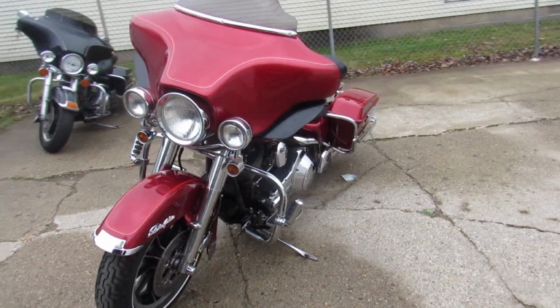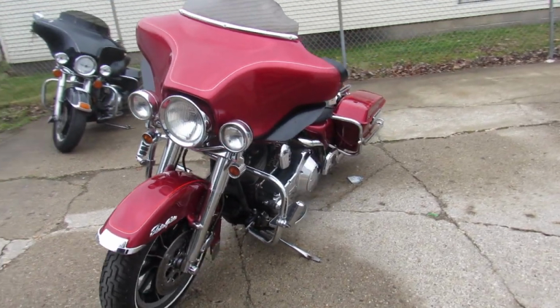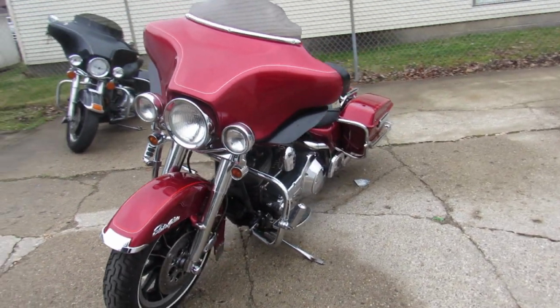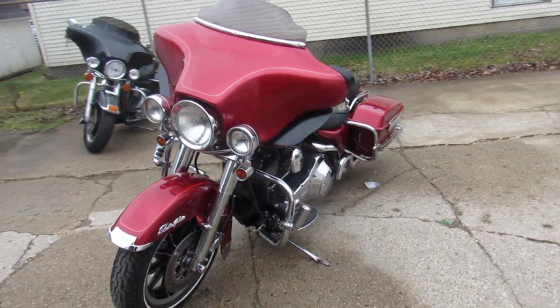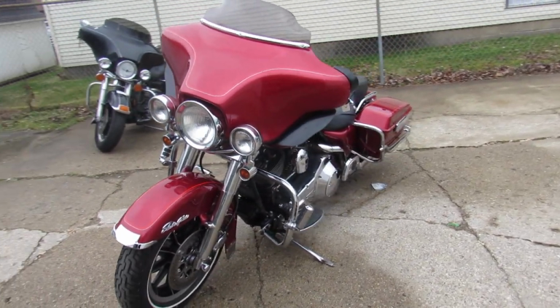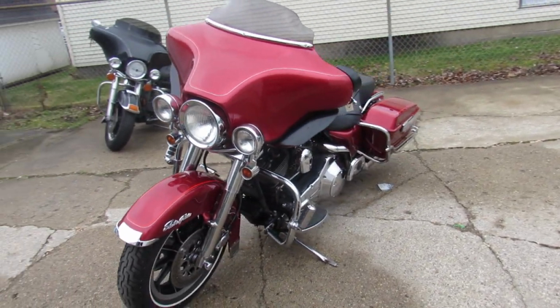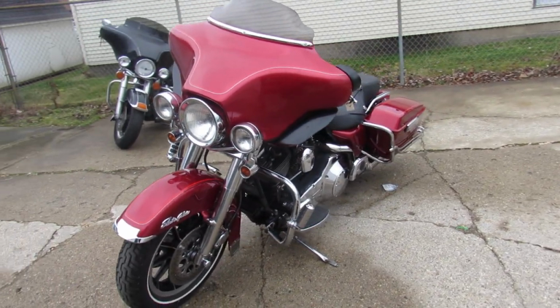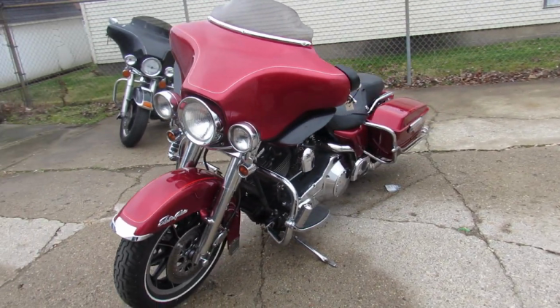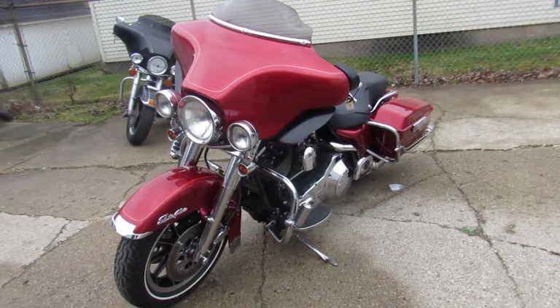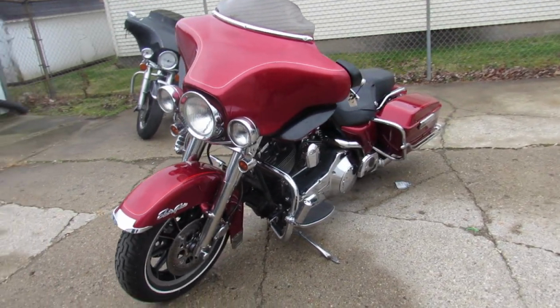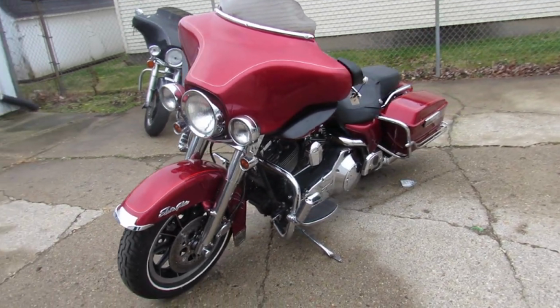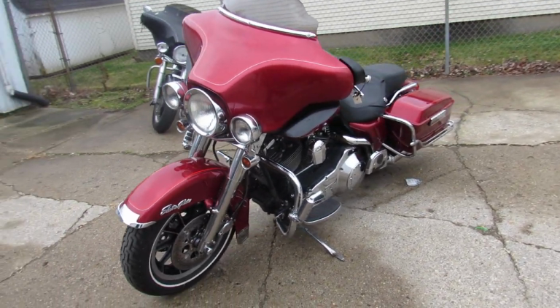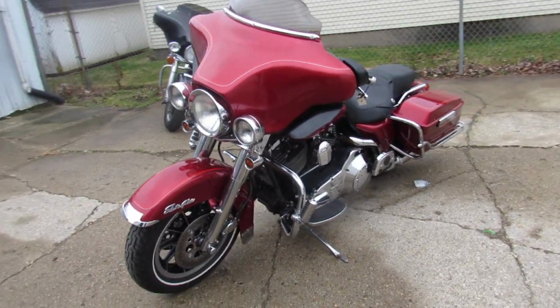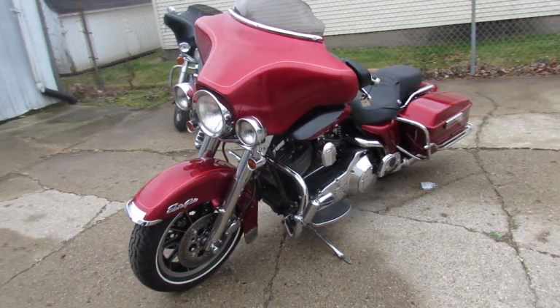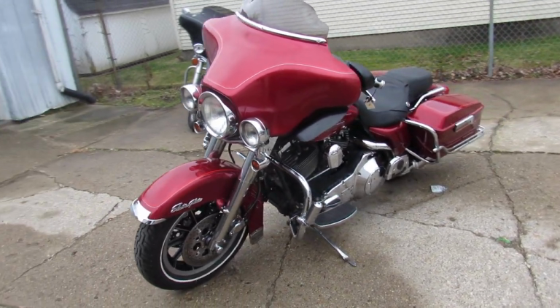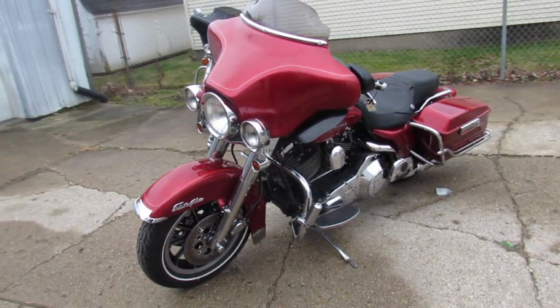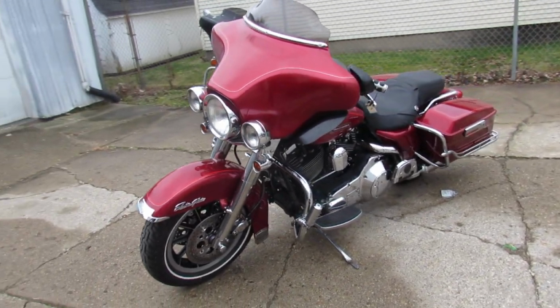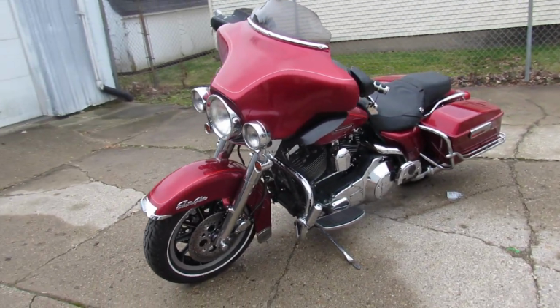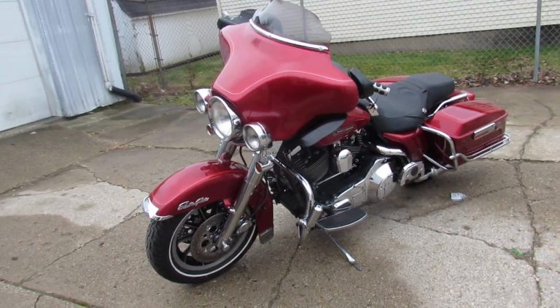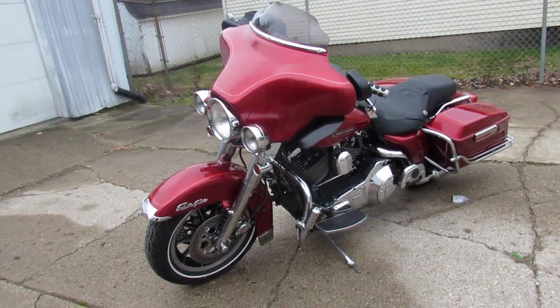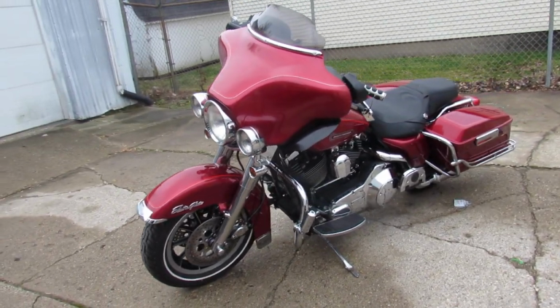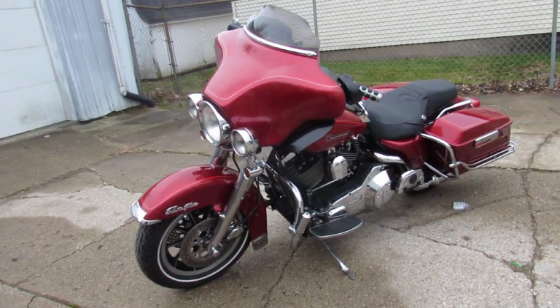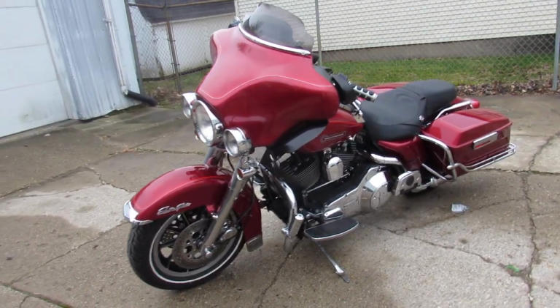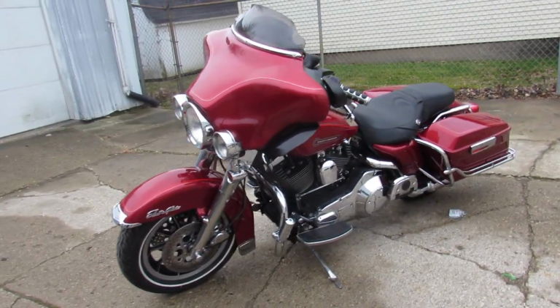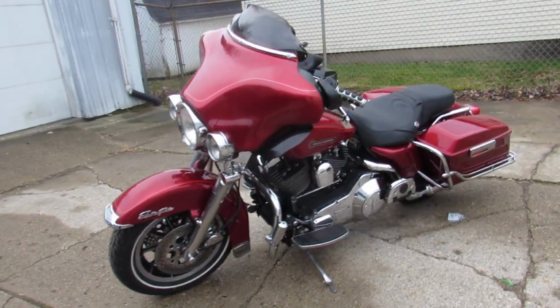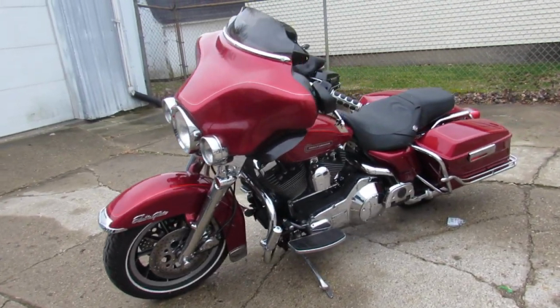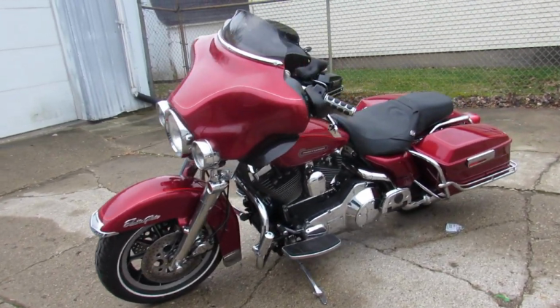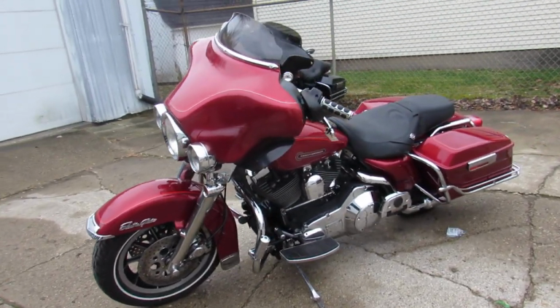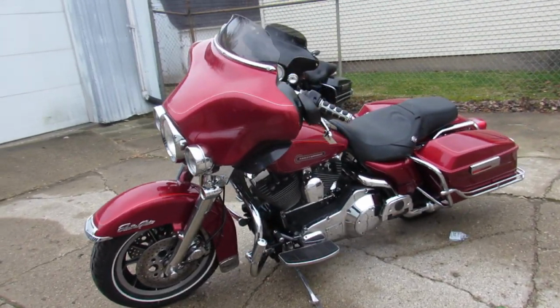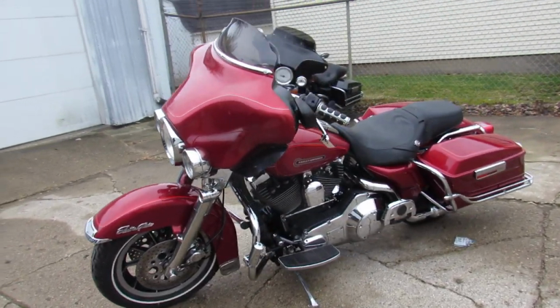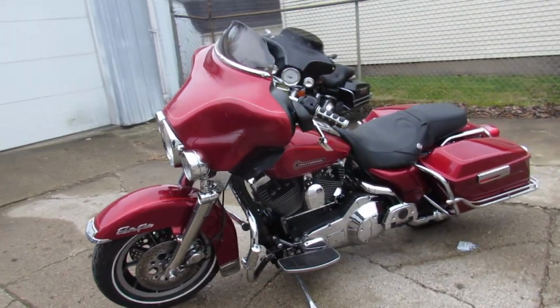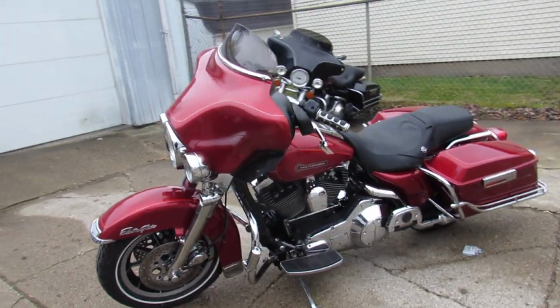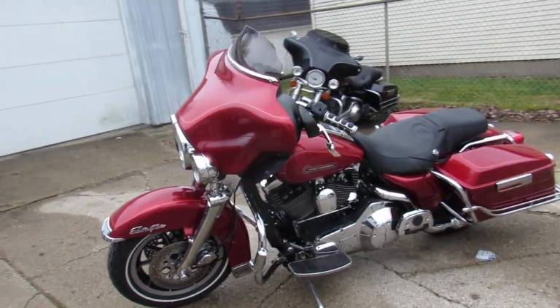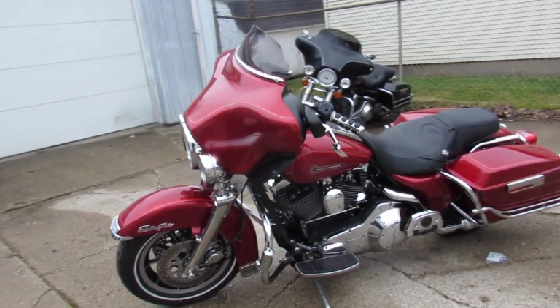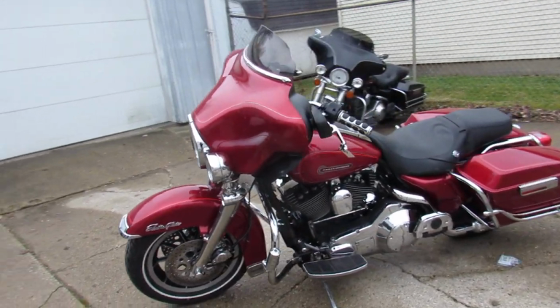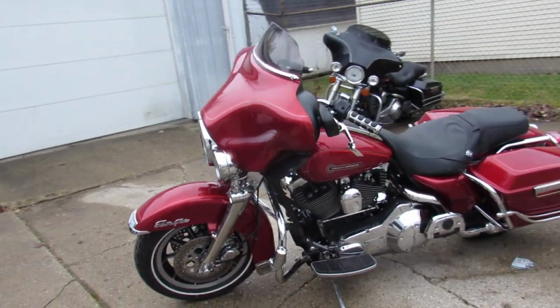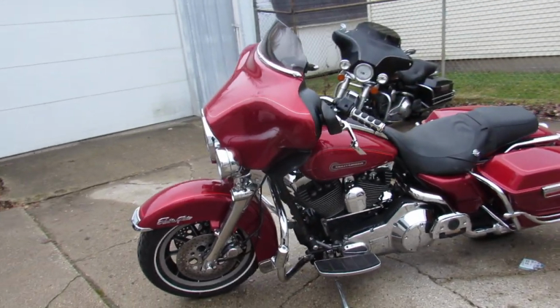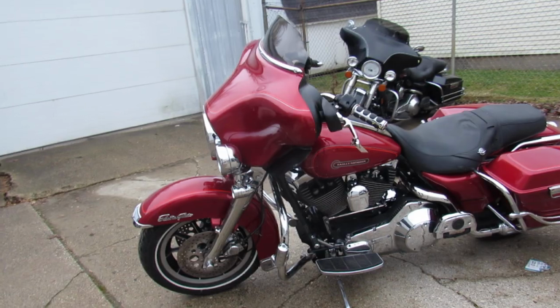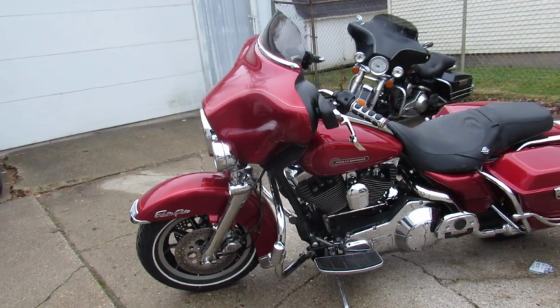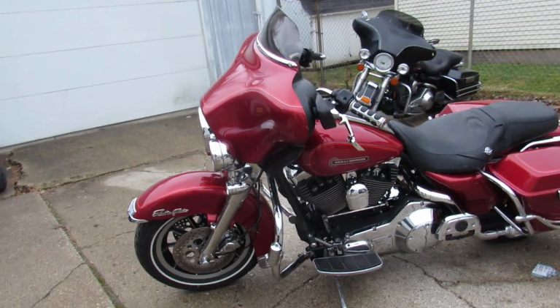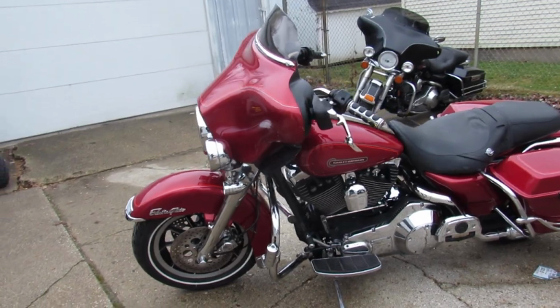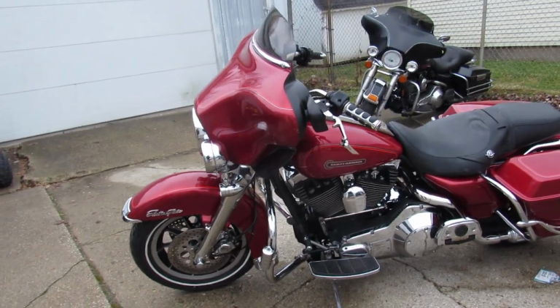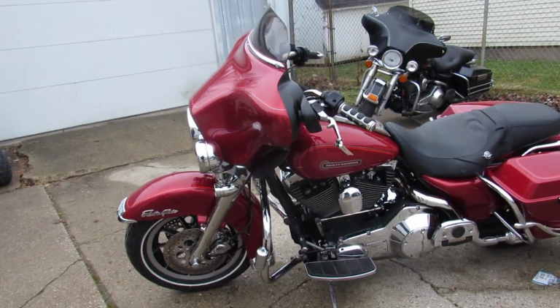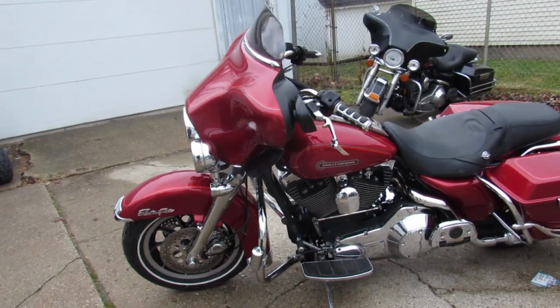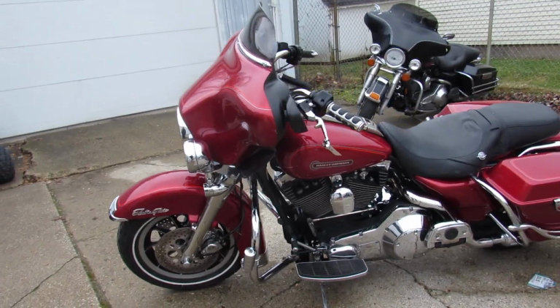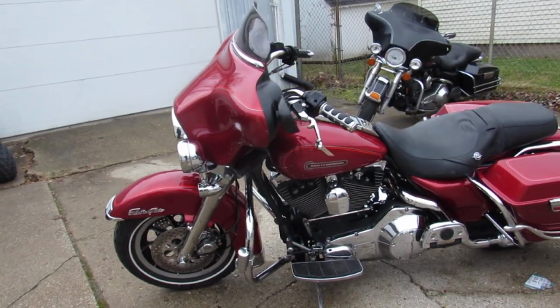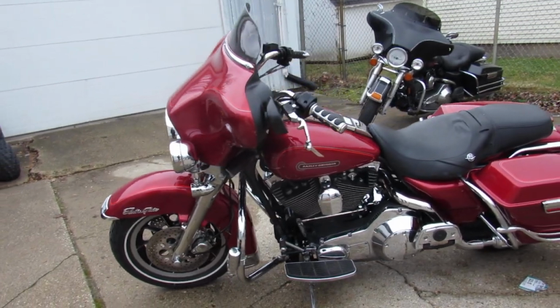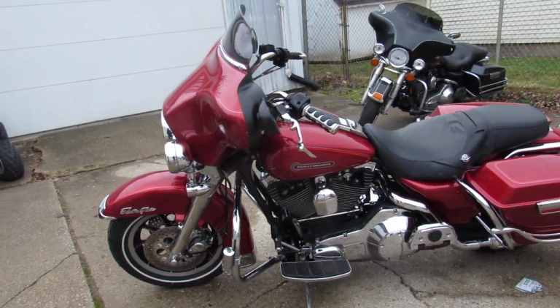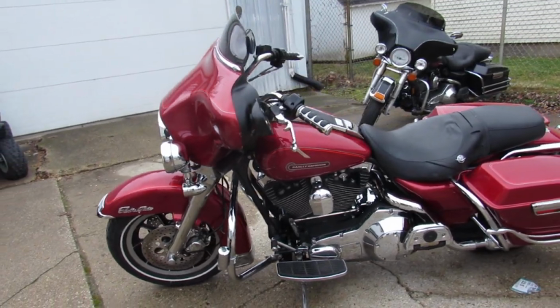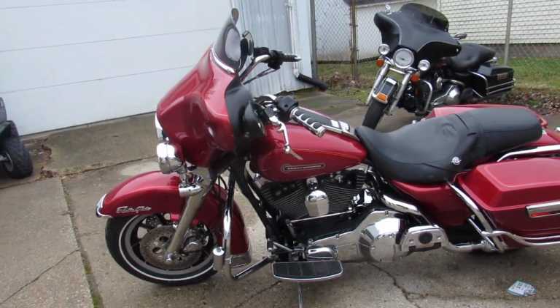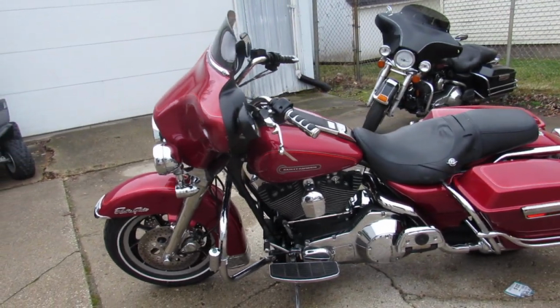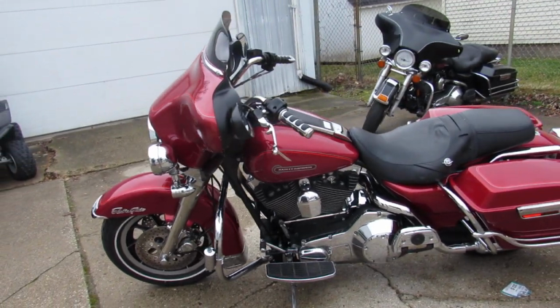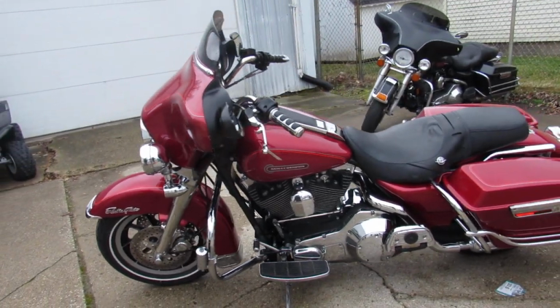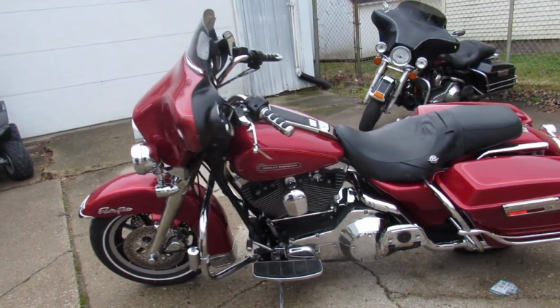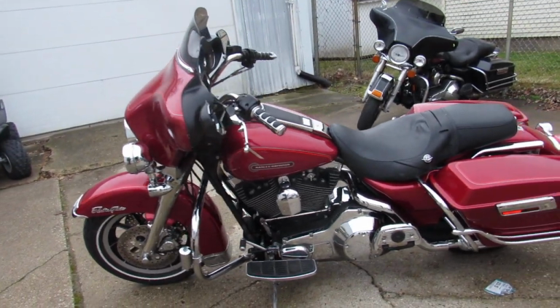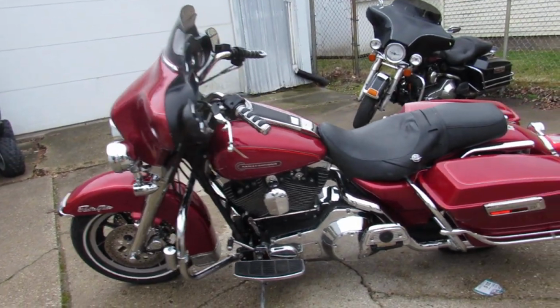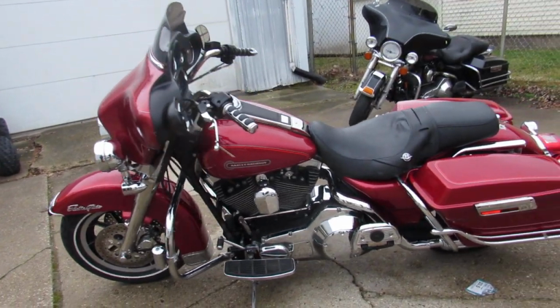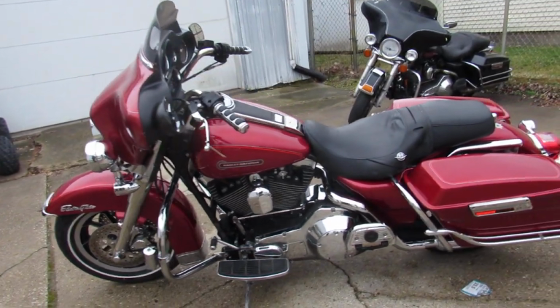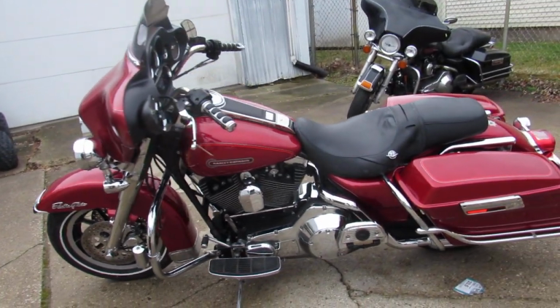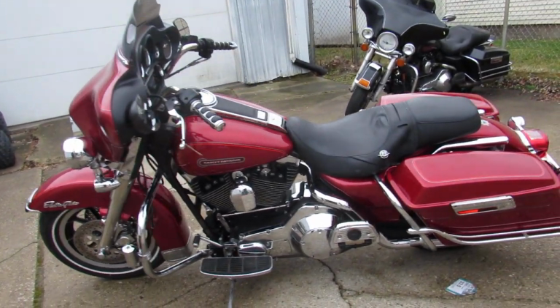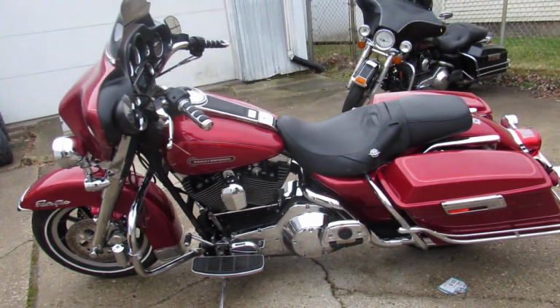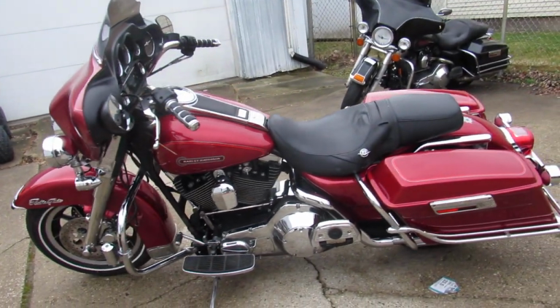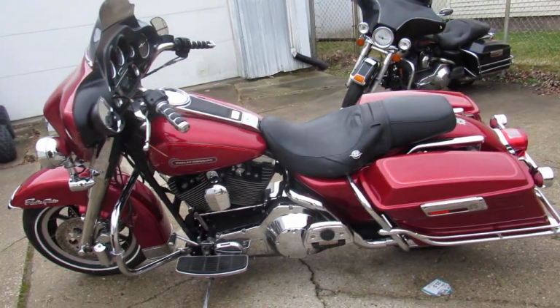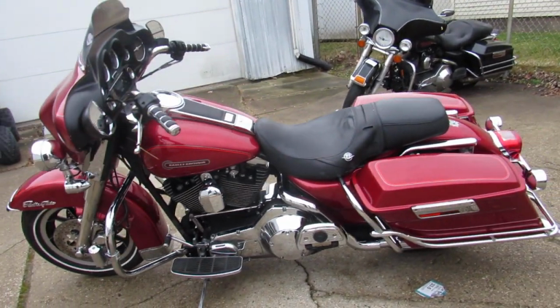Sharp bike in candy apple red paint. Chrome front end, it's got a turn-down exhaust. It's a classic that never goes out of style, guys.